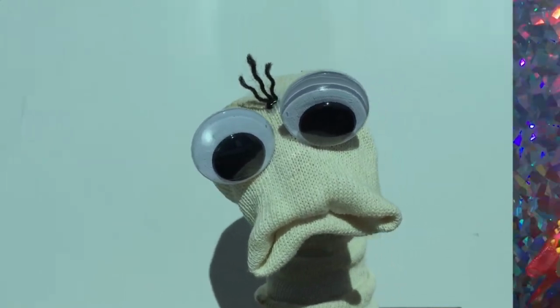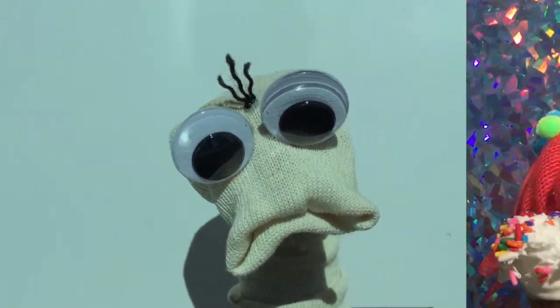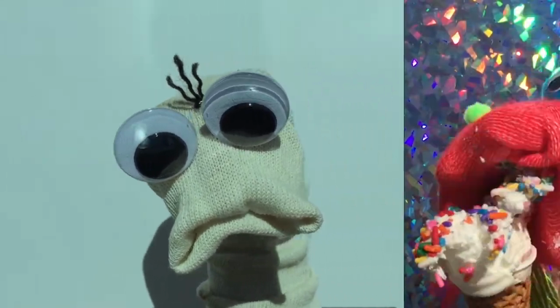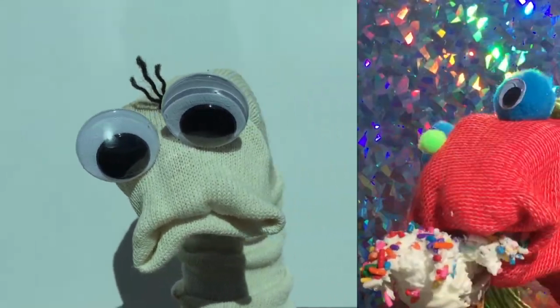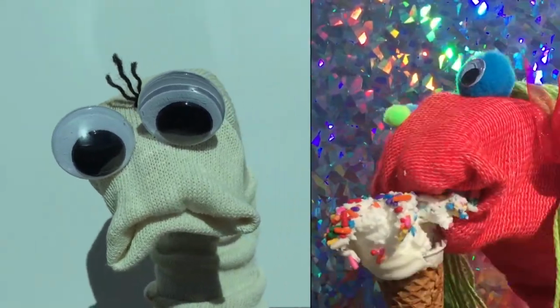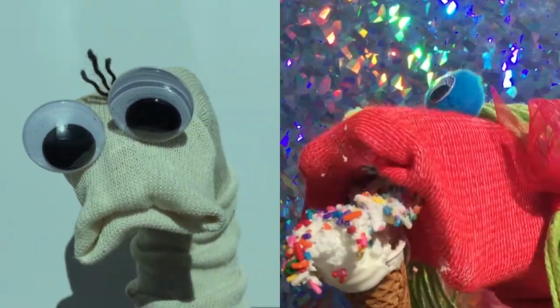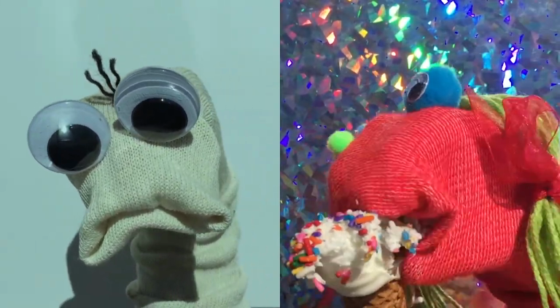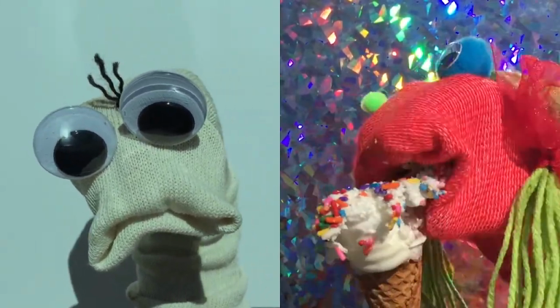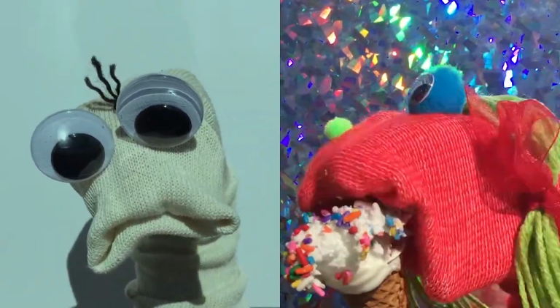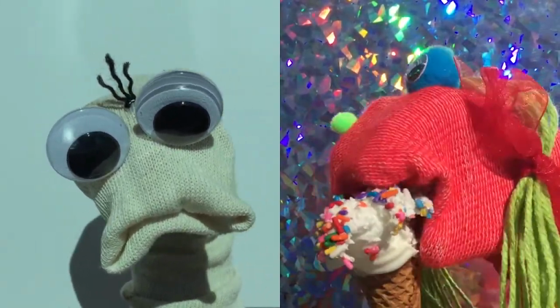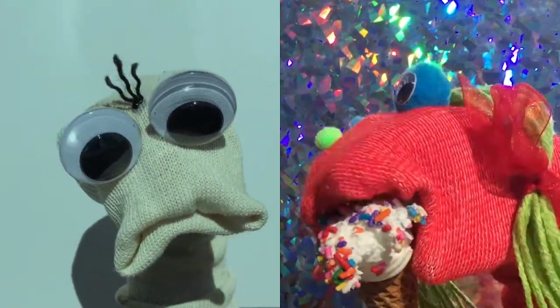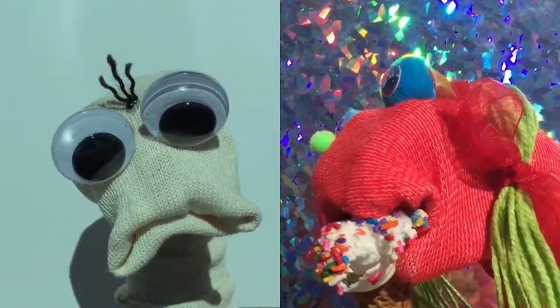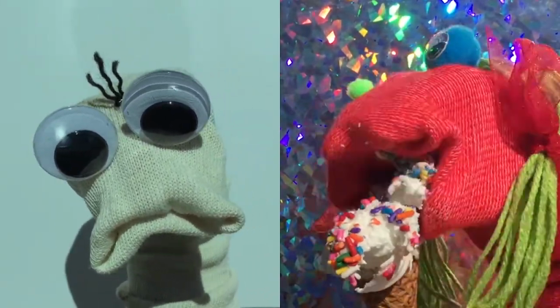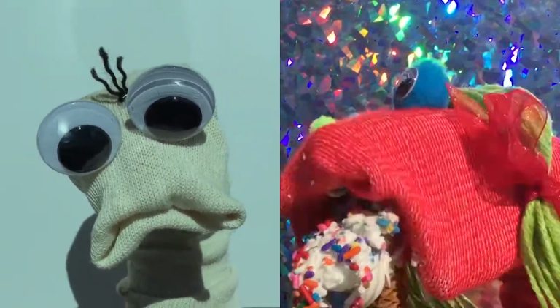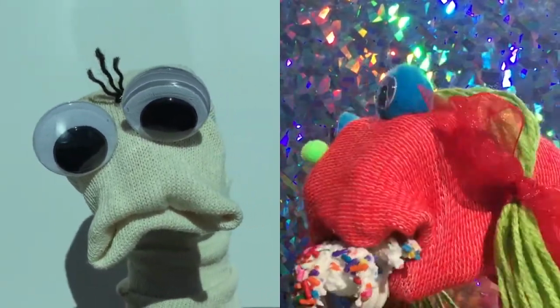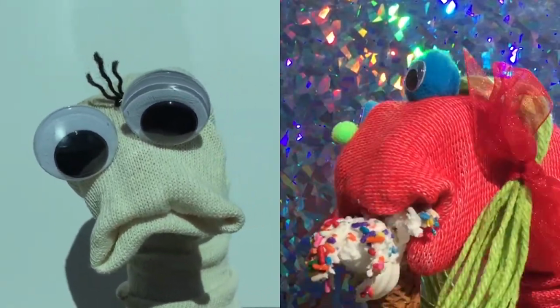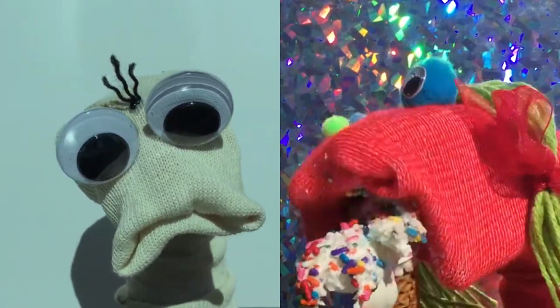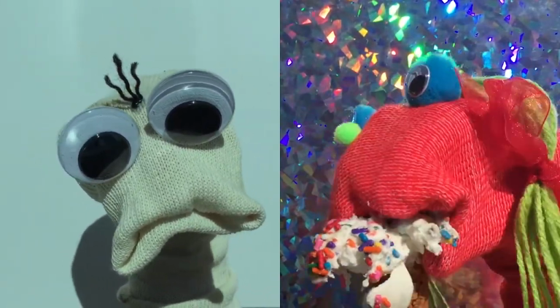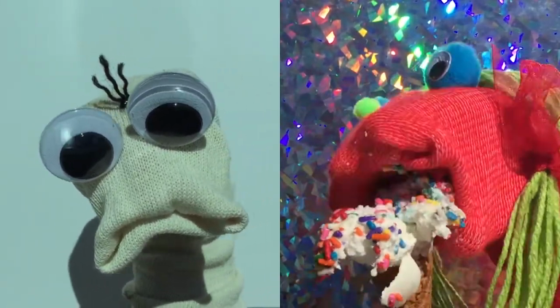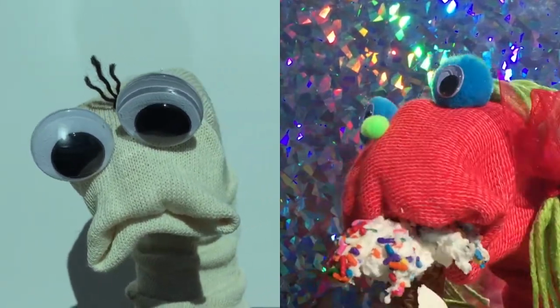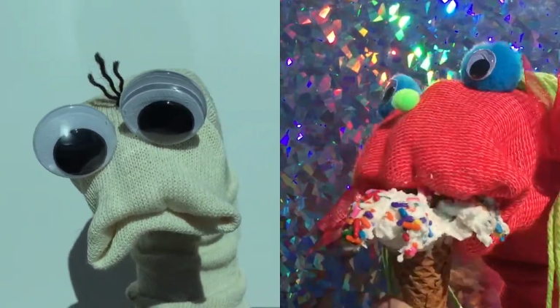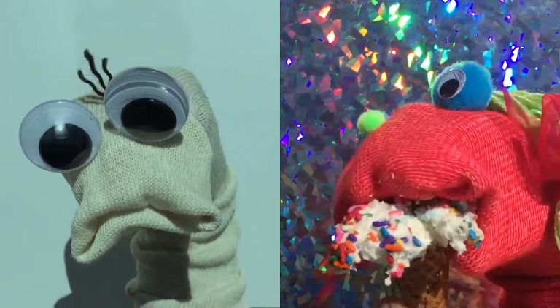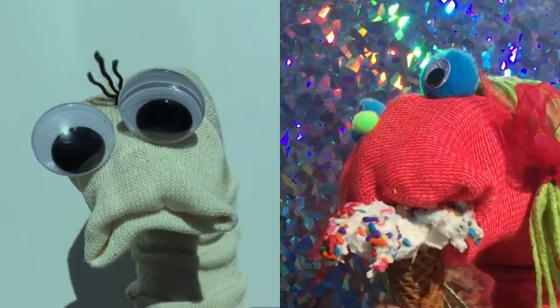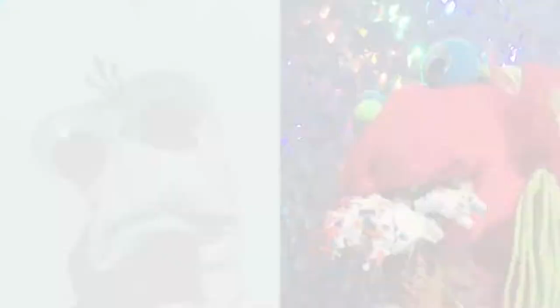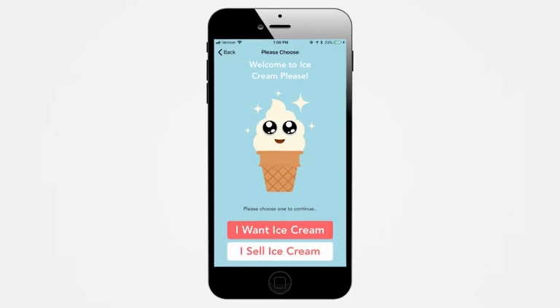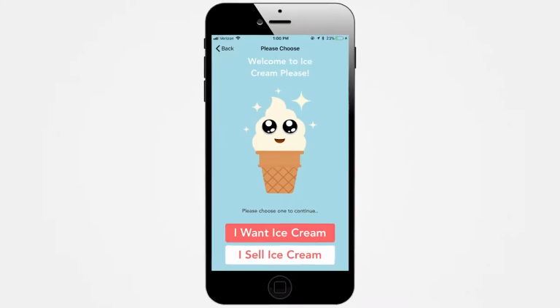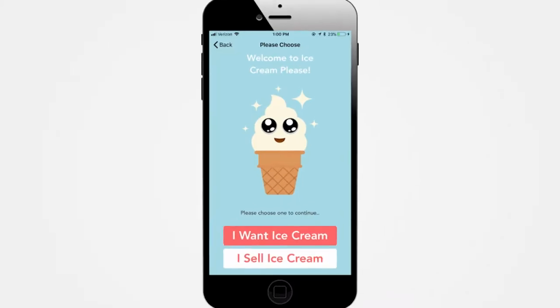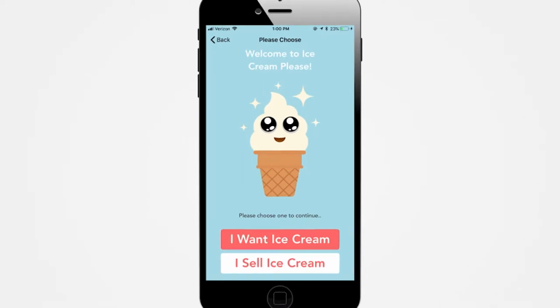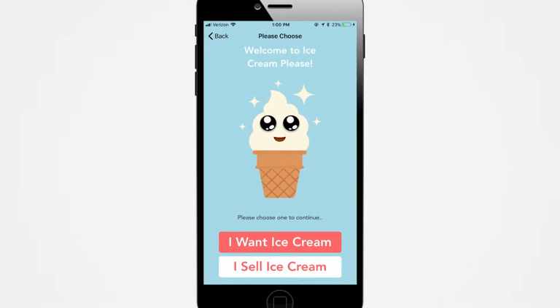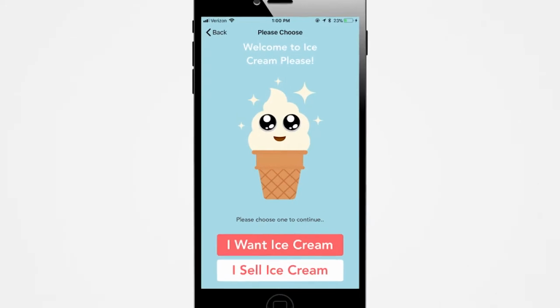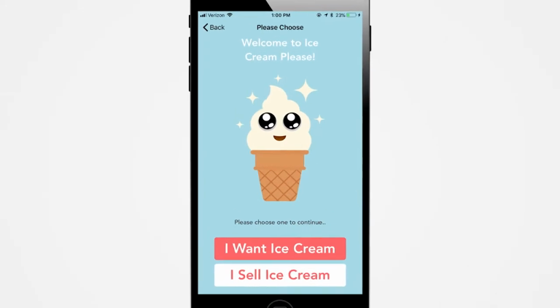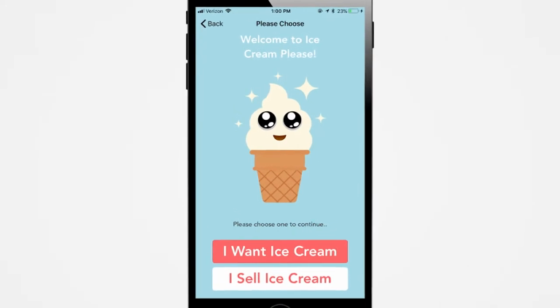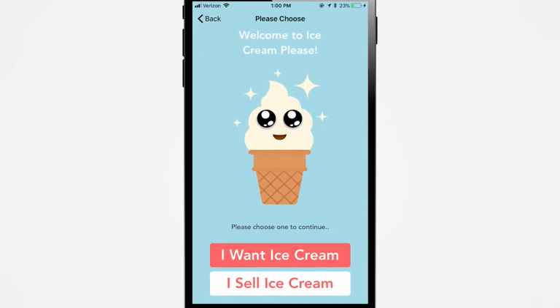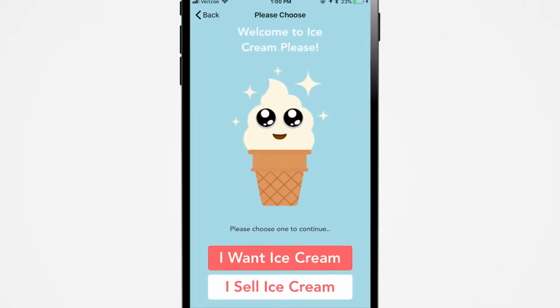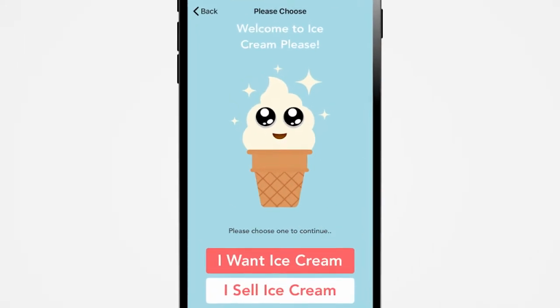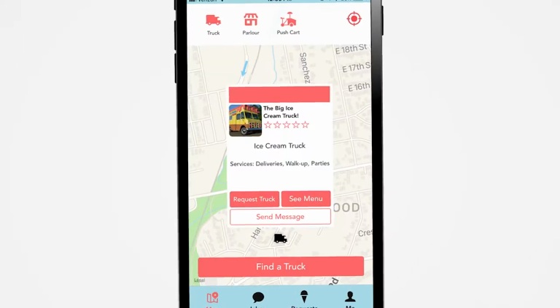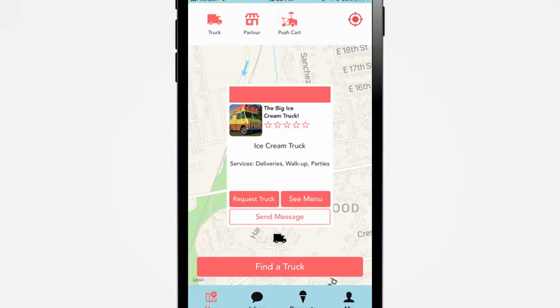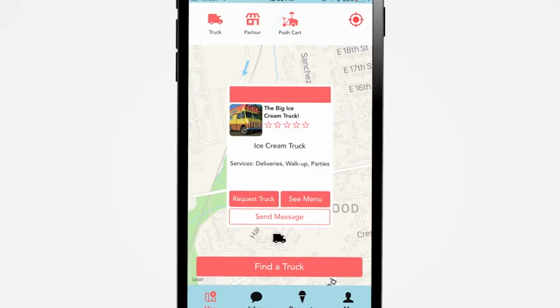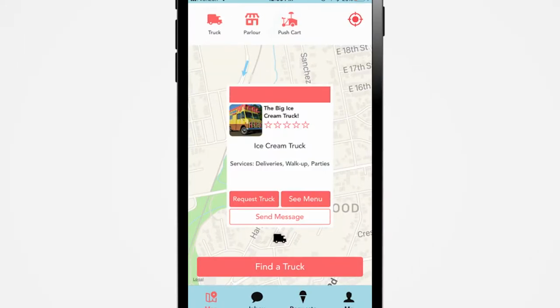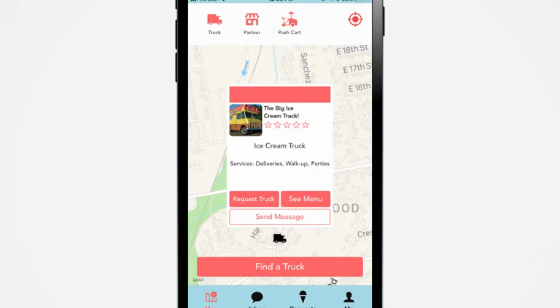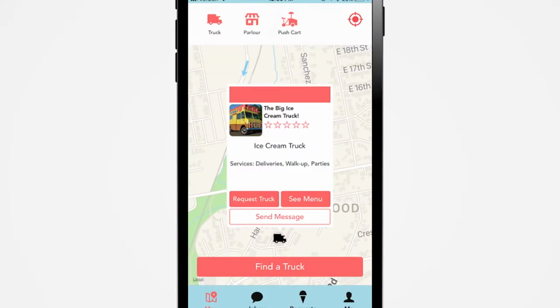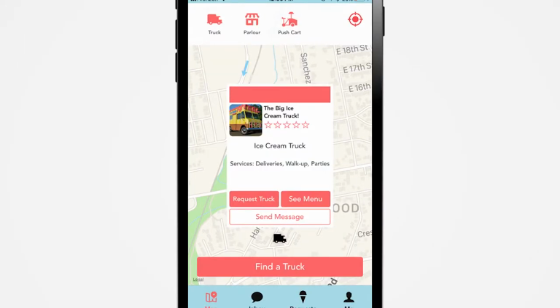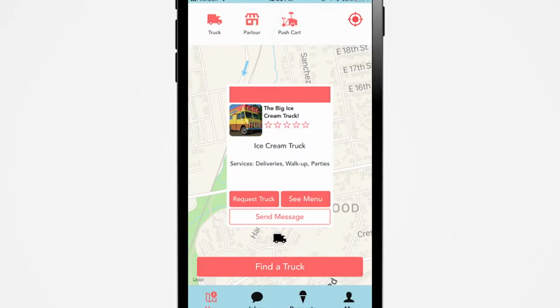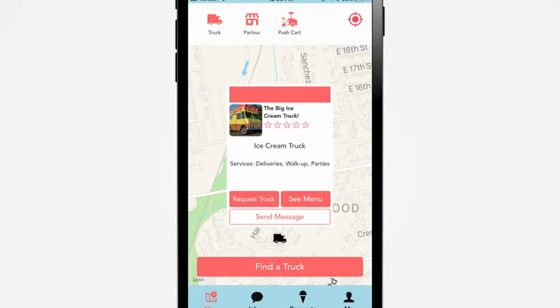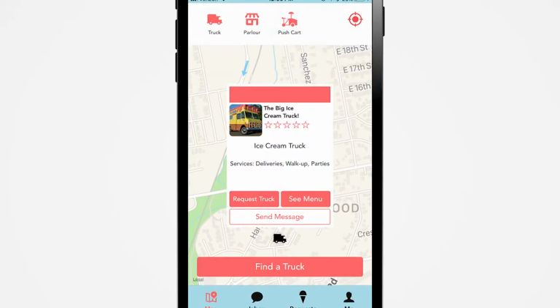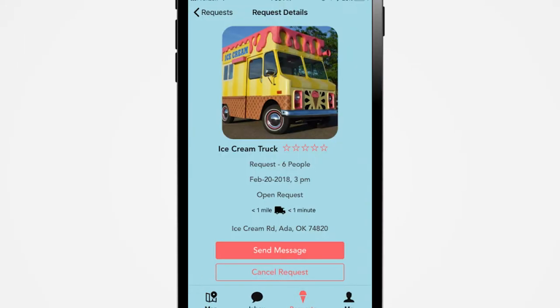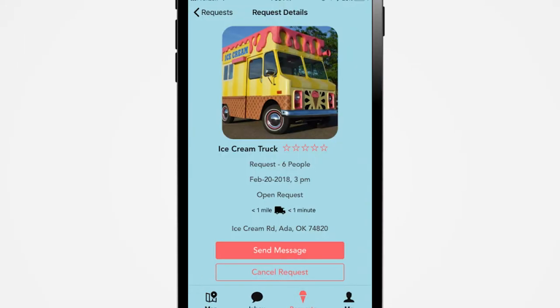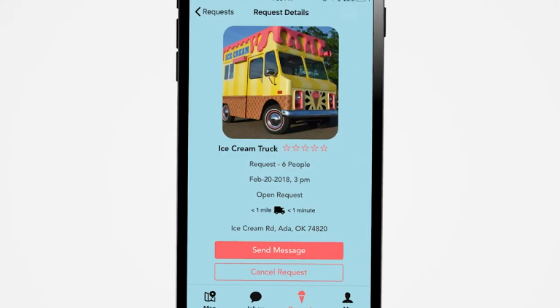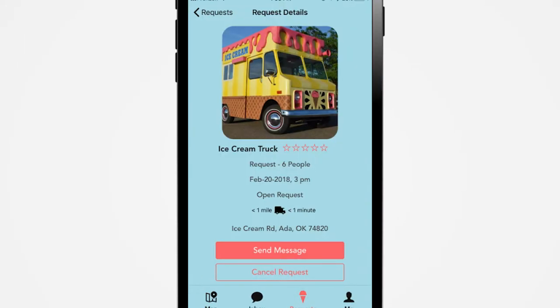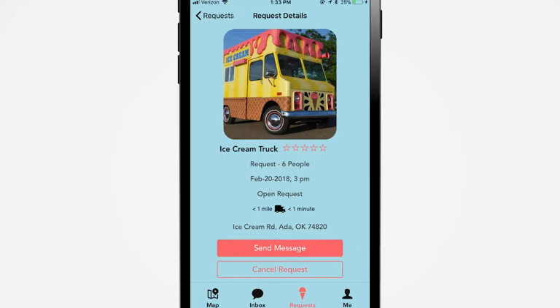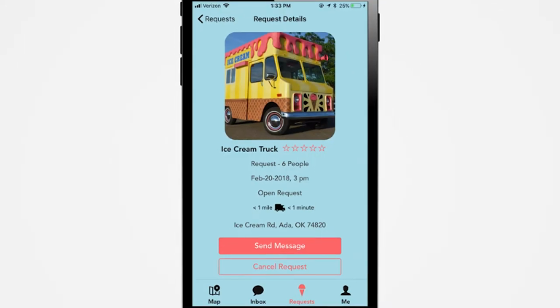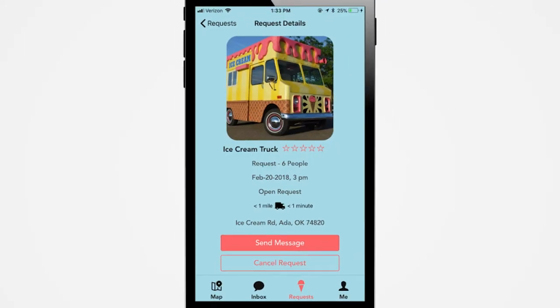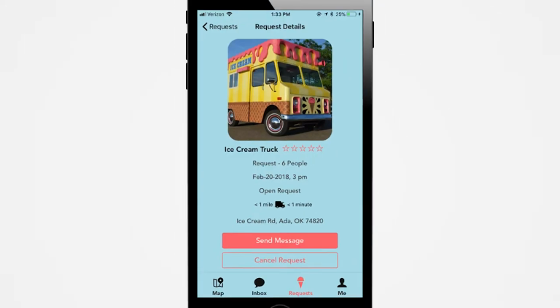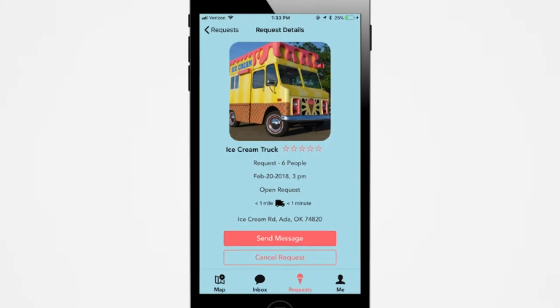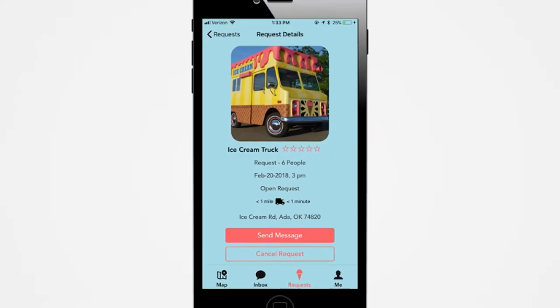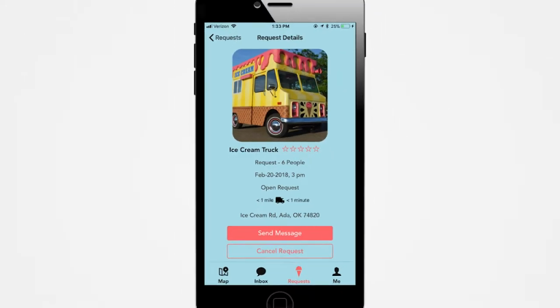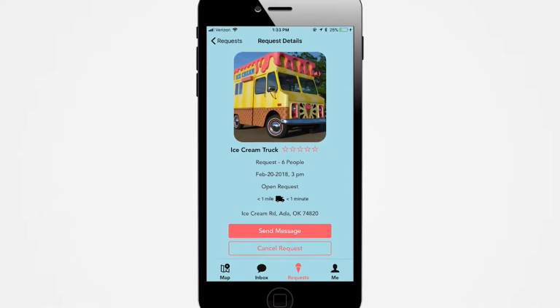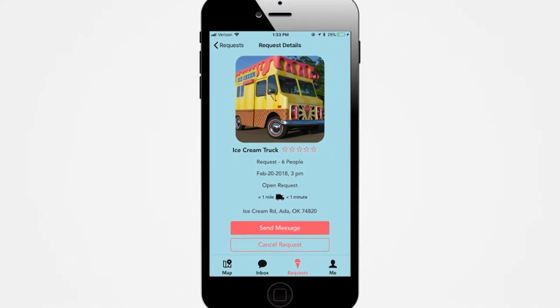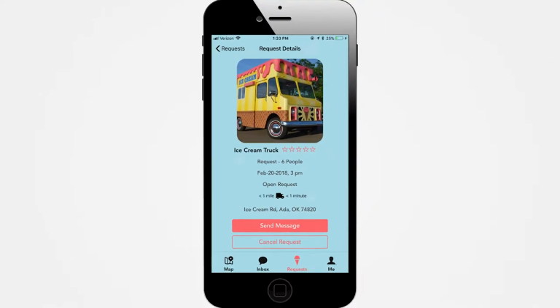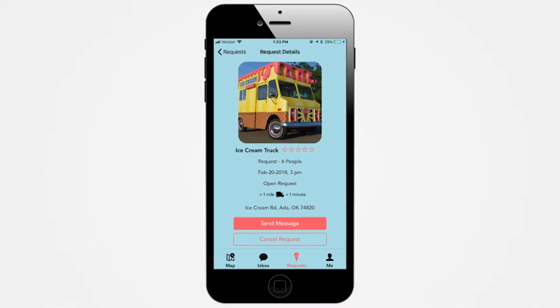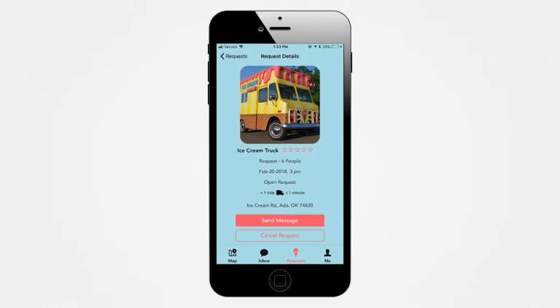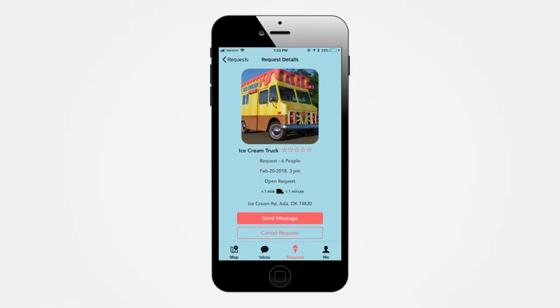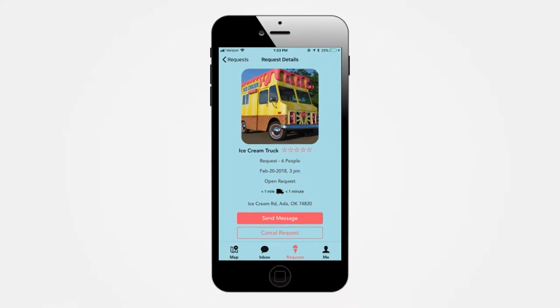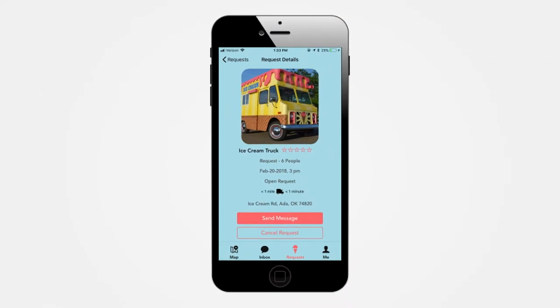So make sure your customers are happy by using the Ice Cream Please app to let them find you and request visits for deliveries and parties.